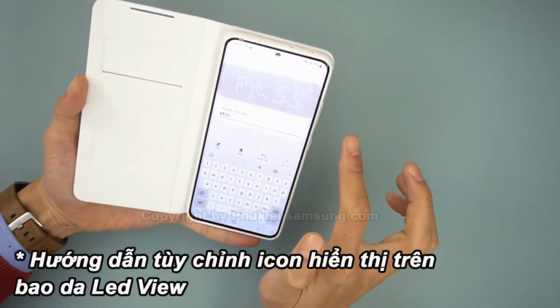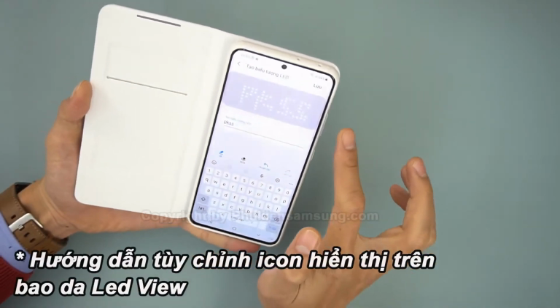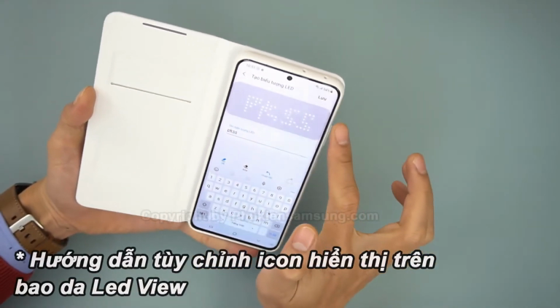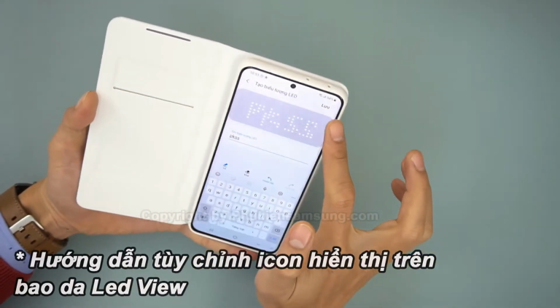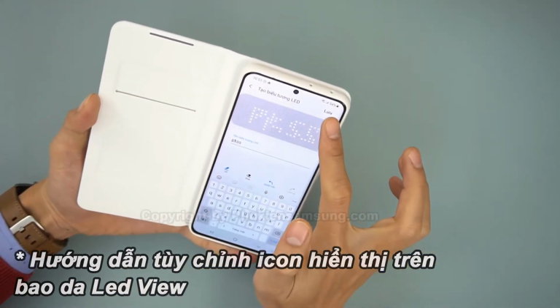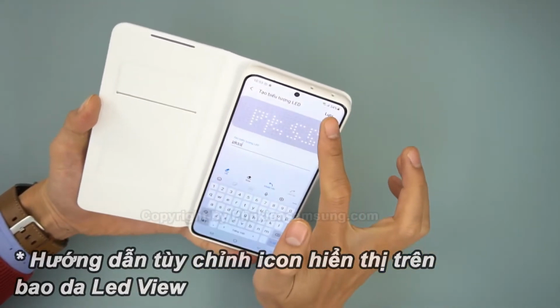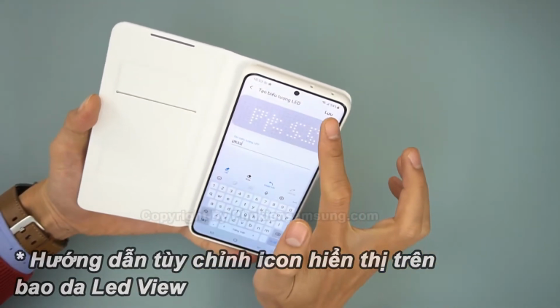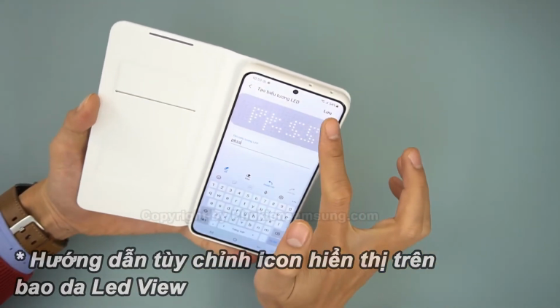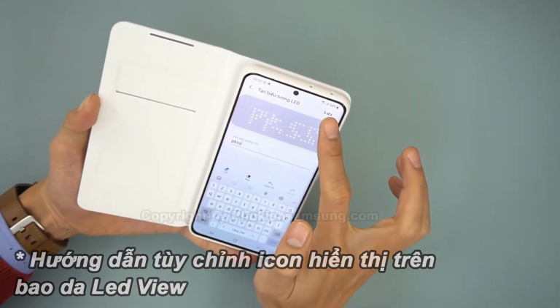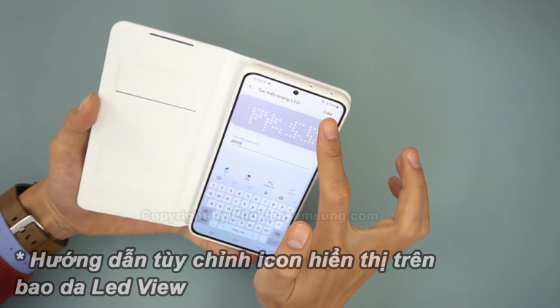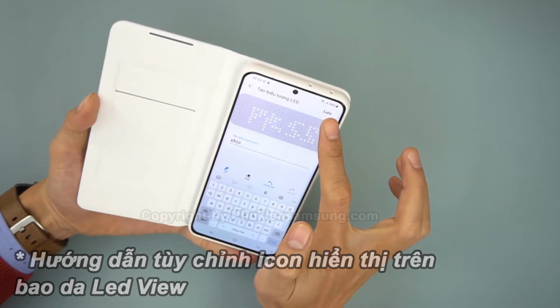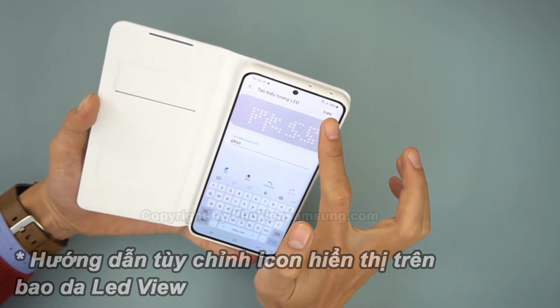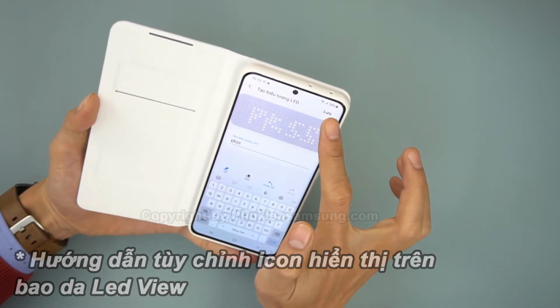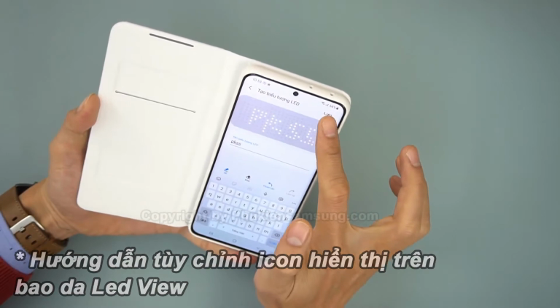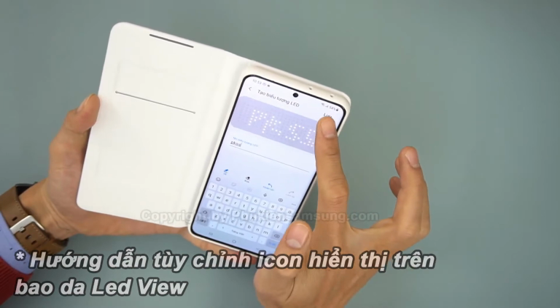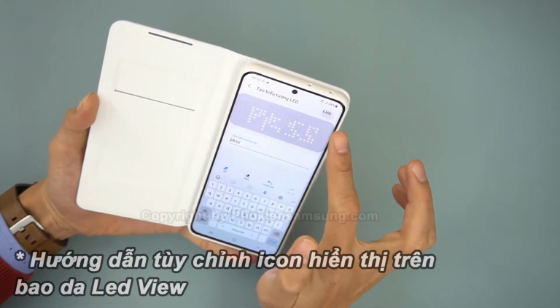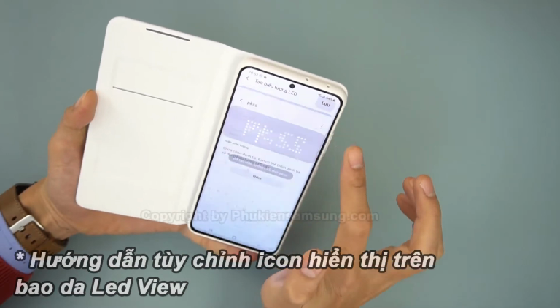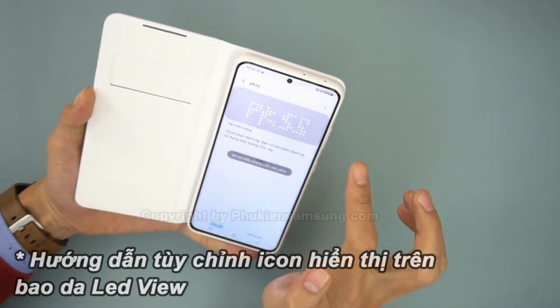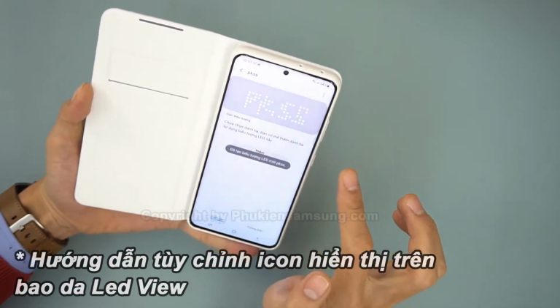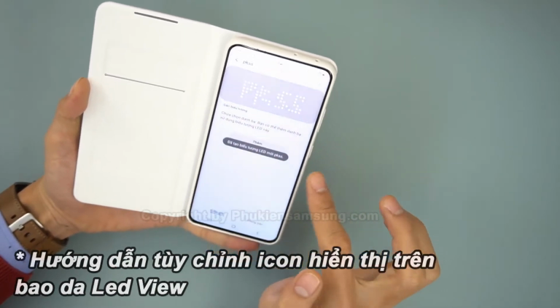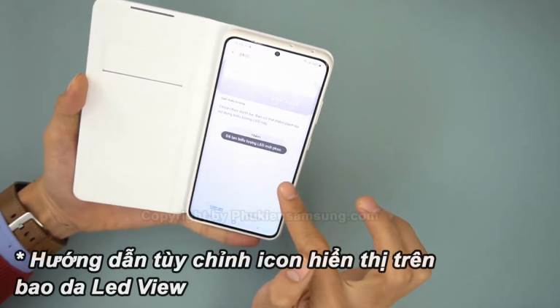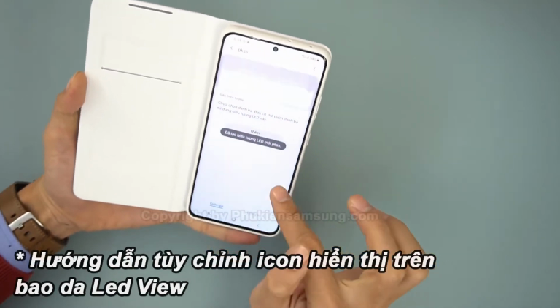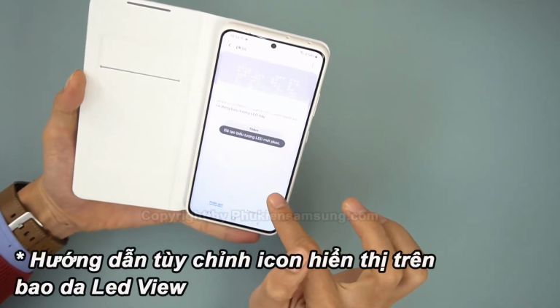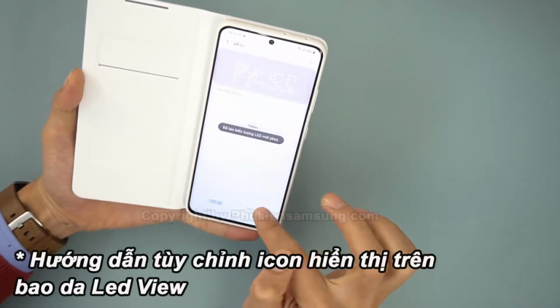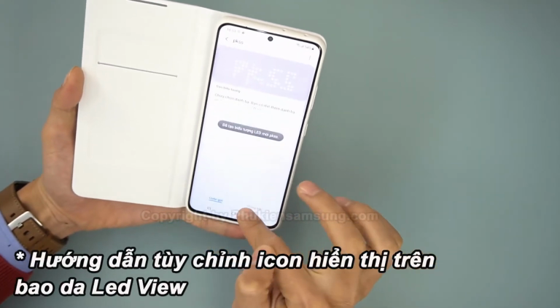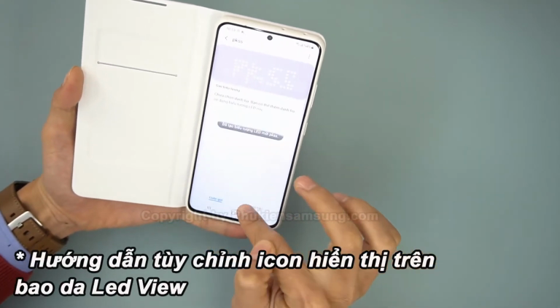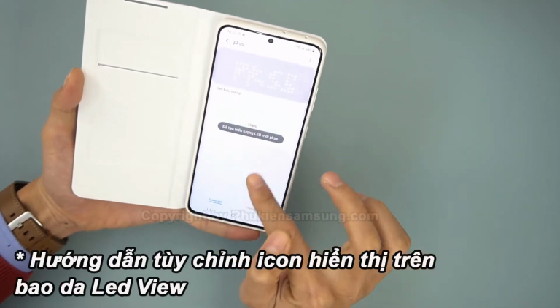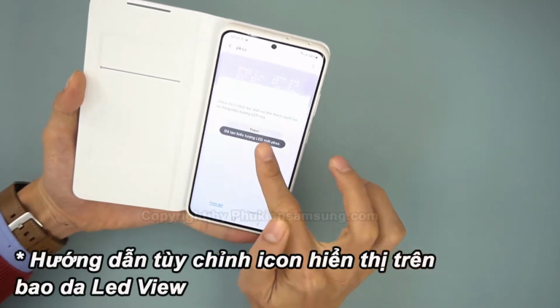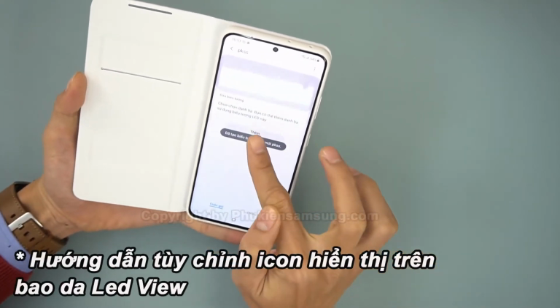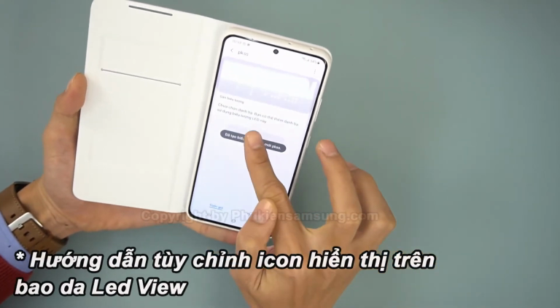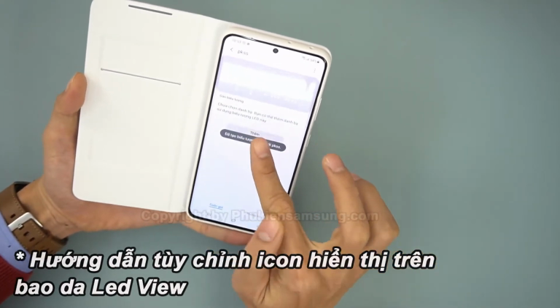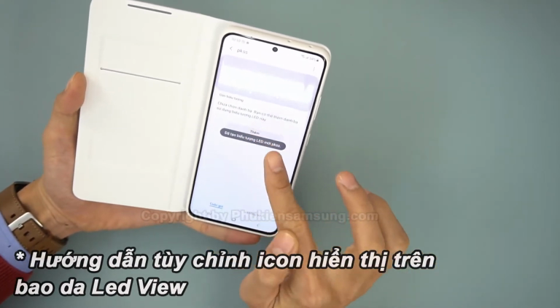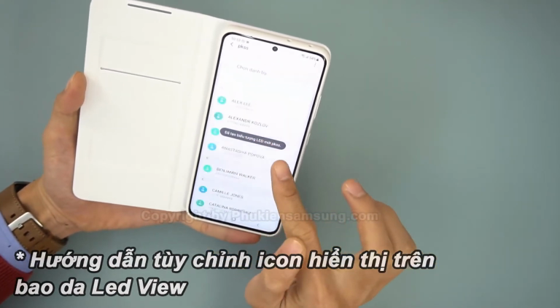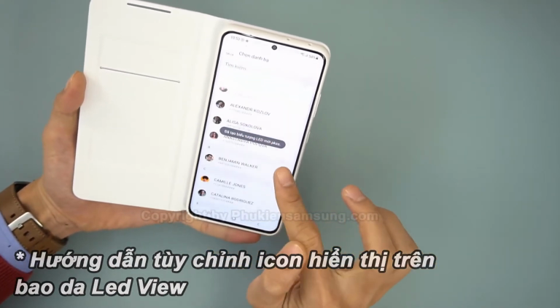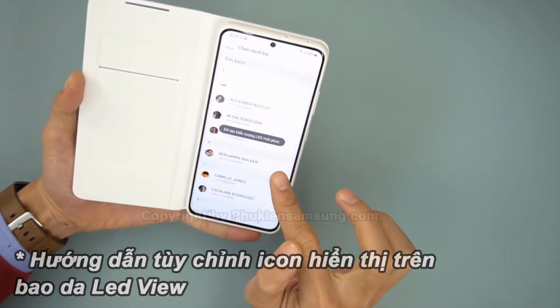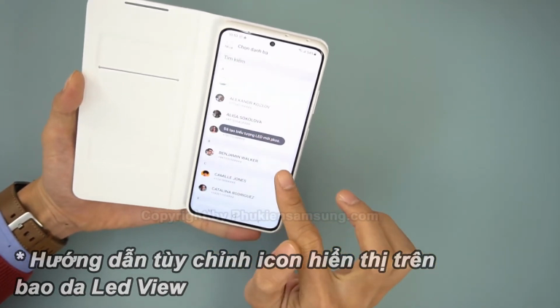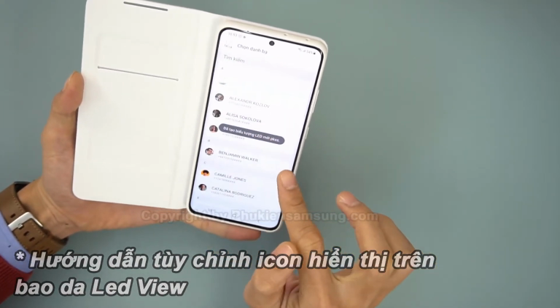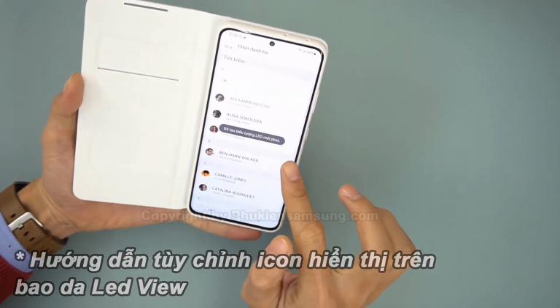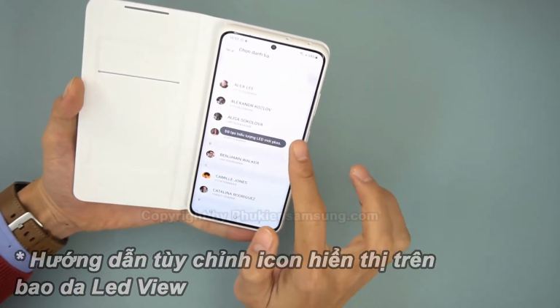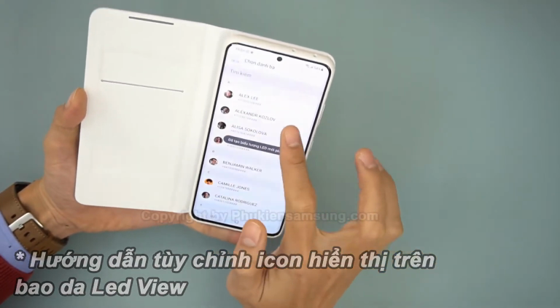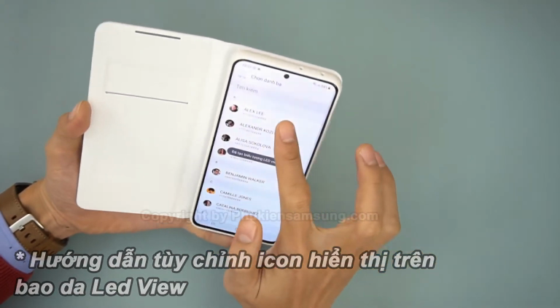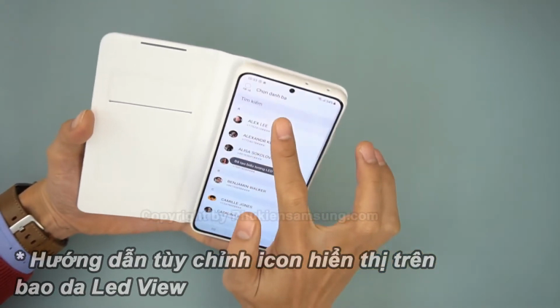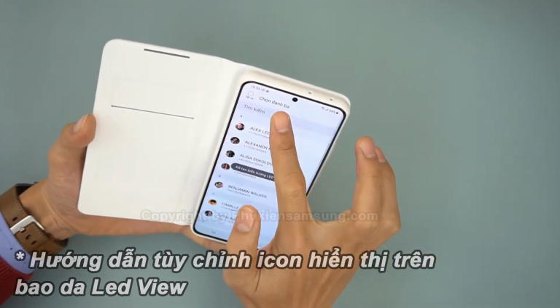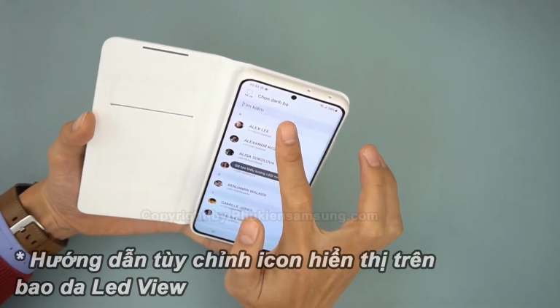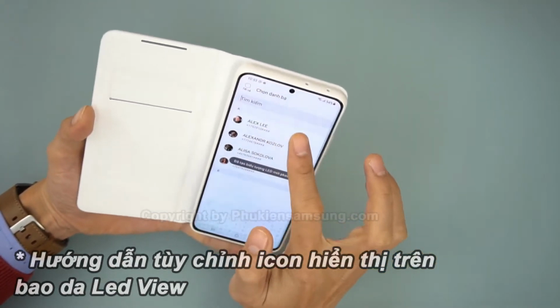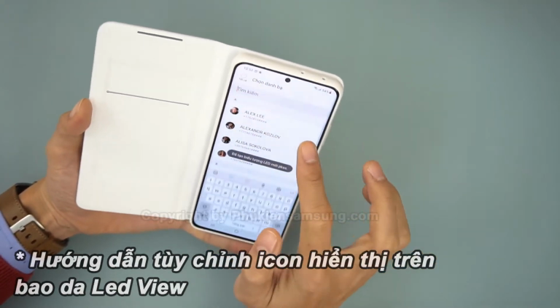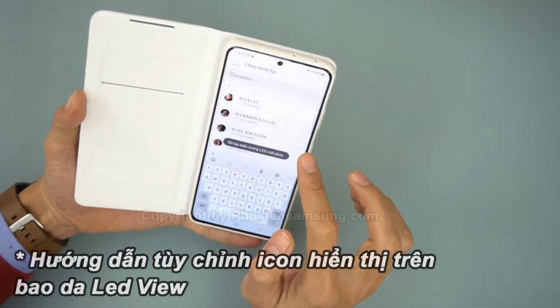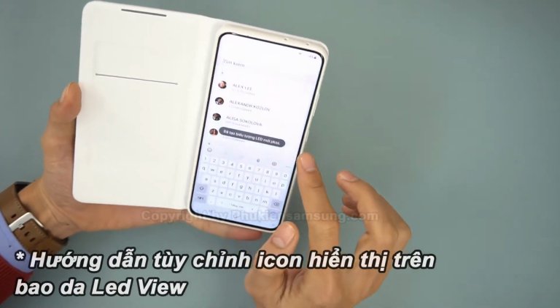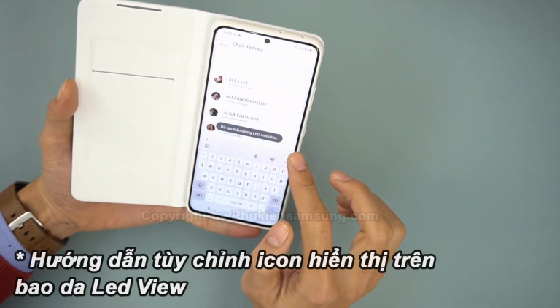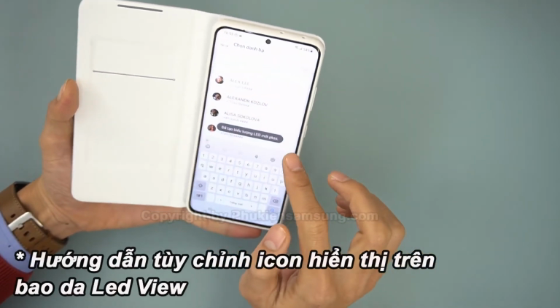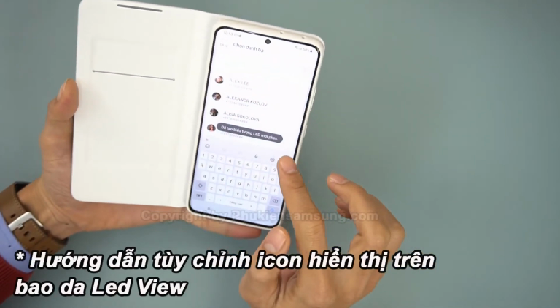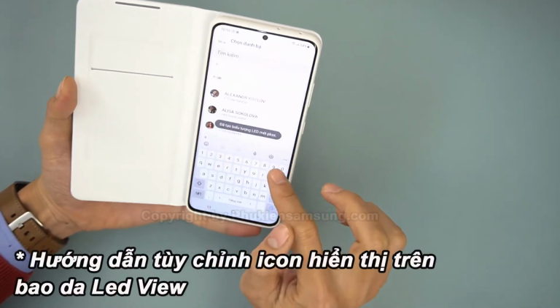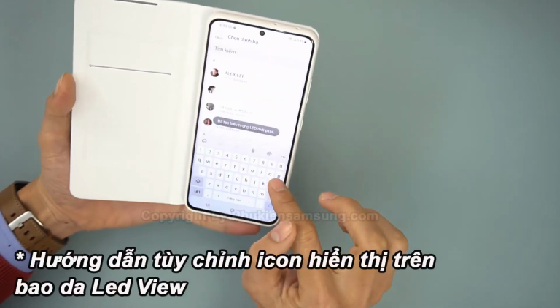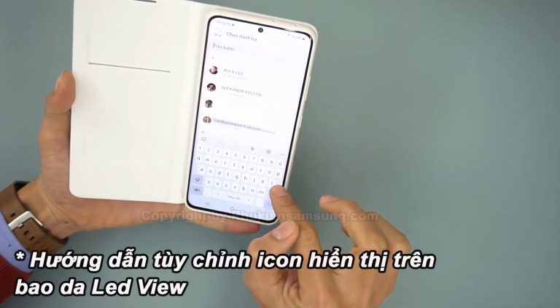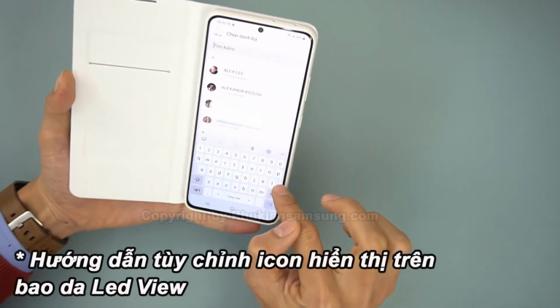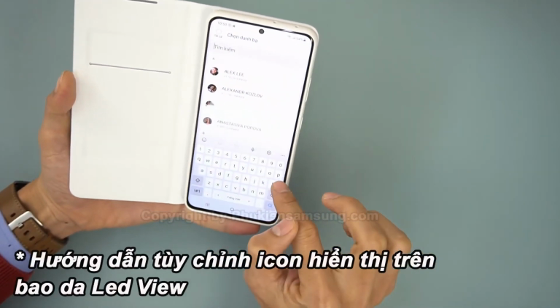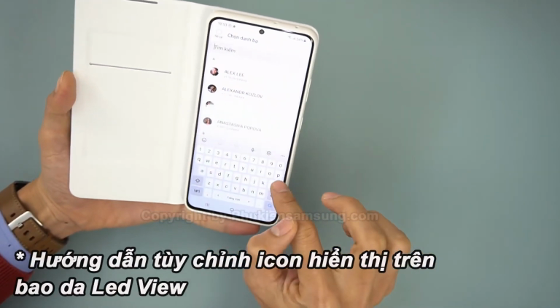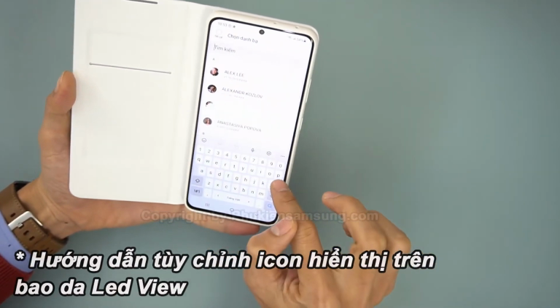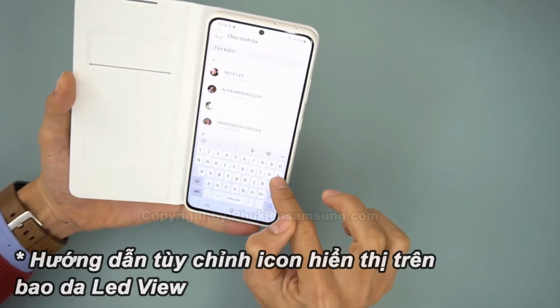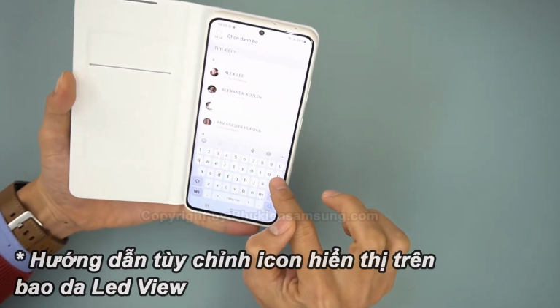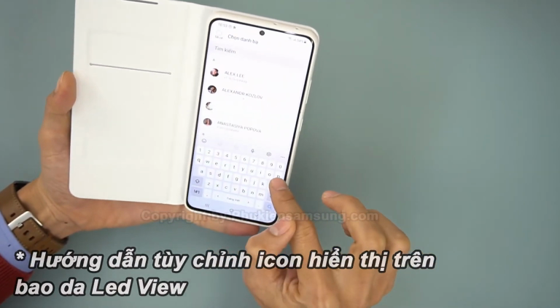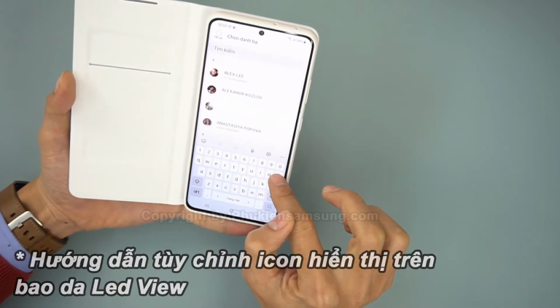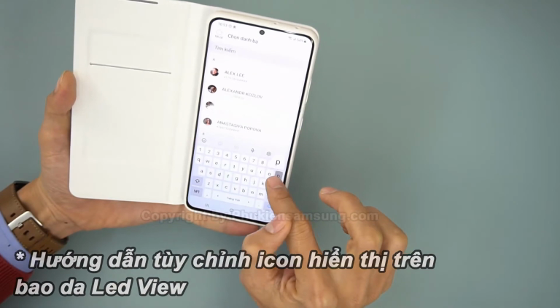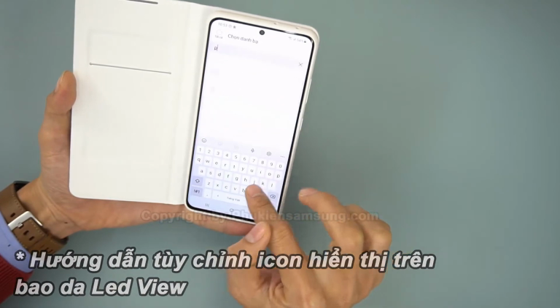All rather clever, even if Samsung's other design — the Clear View, with its translucent side panel — is possibly more elegant.